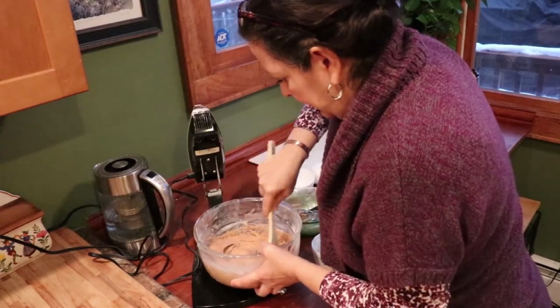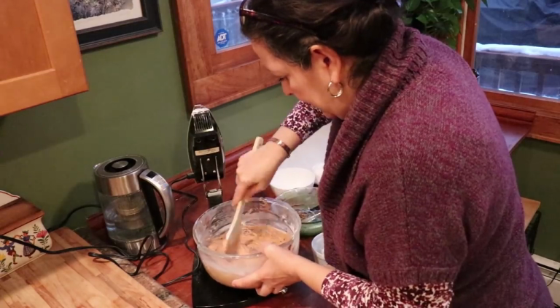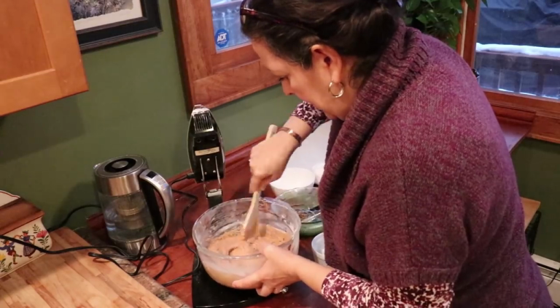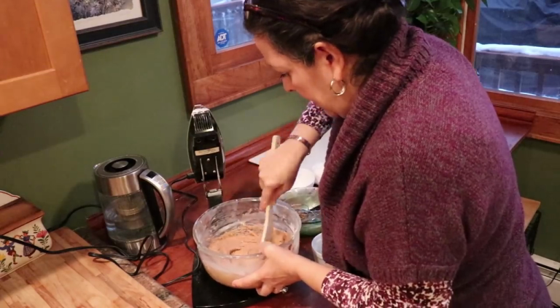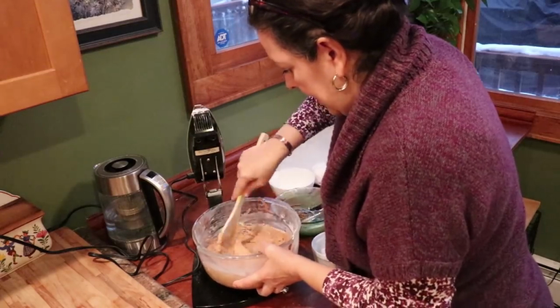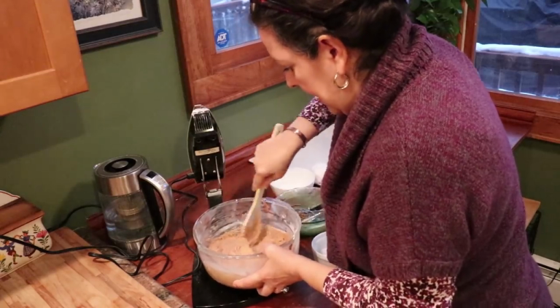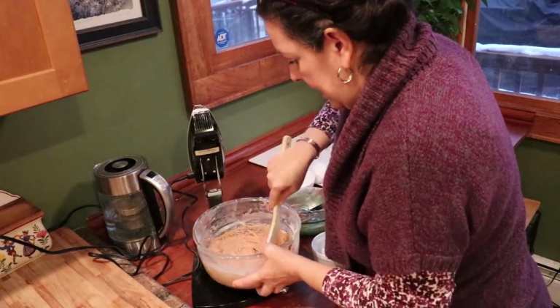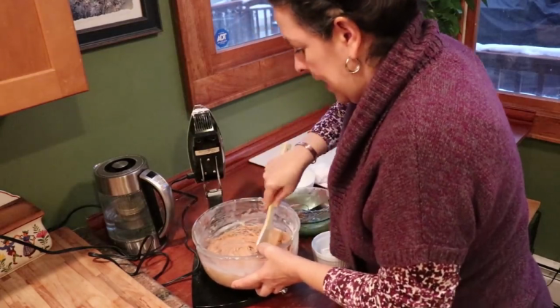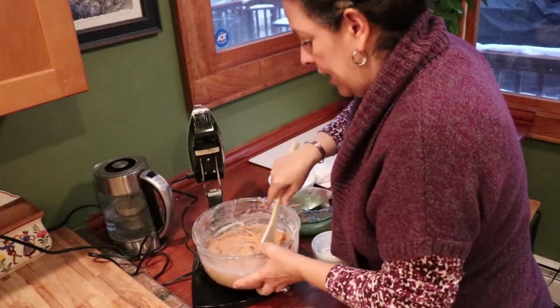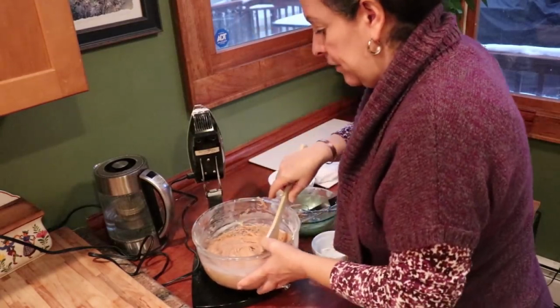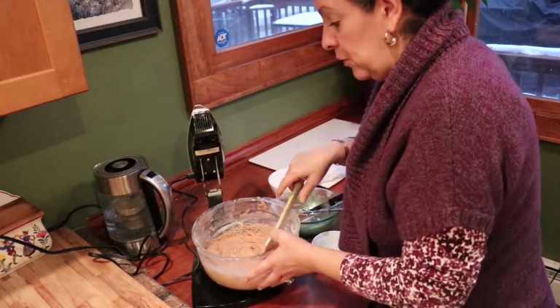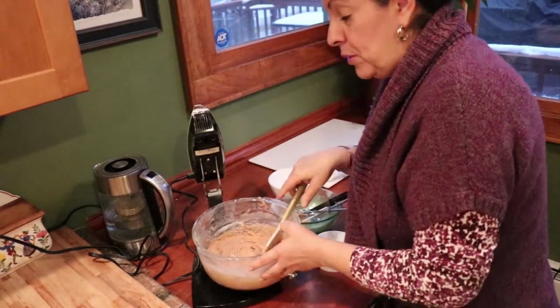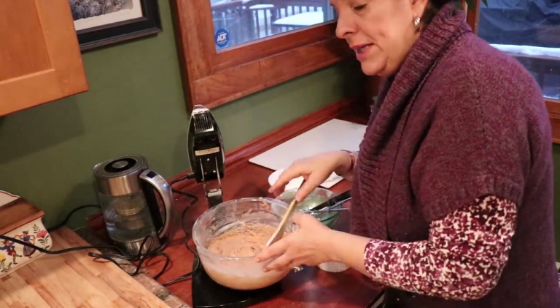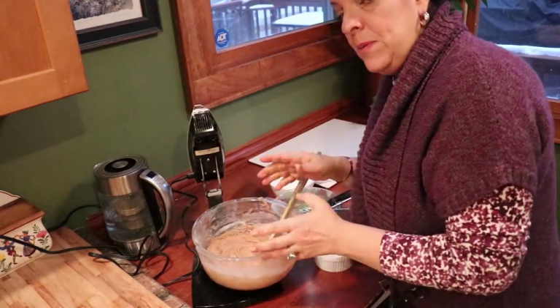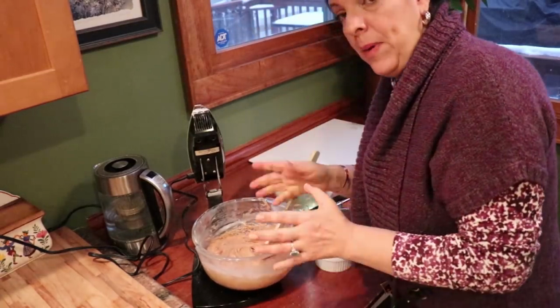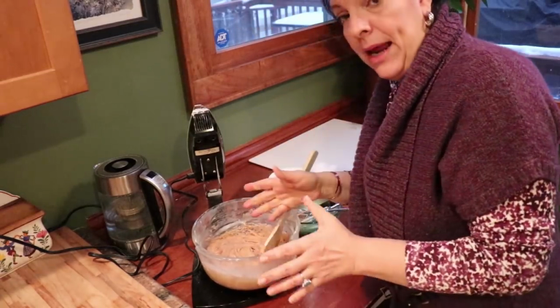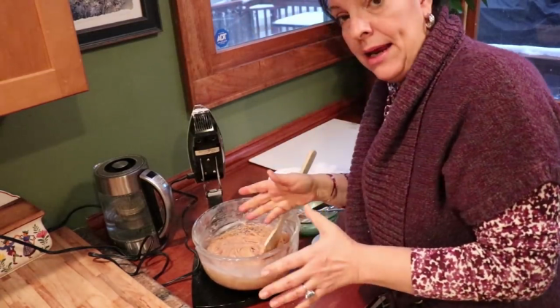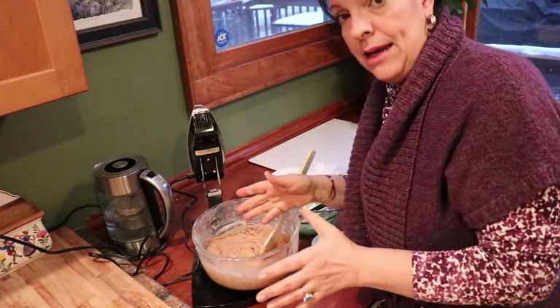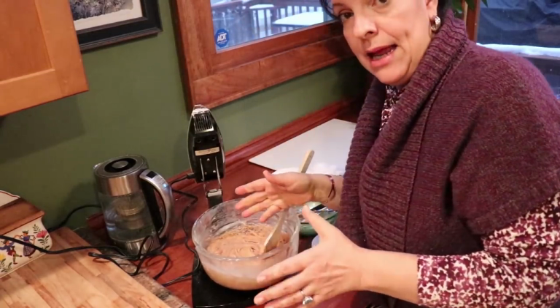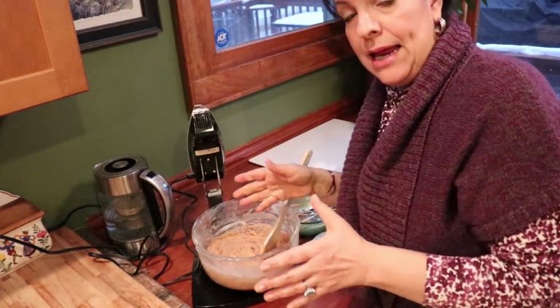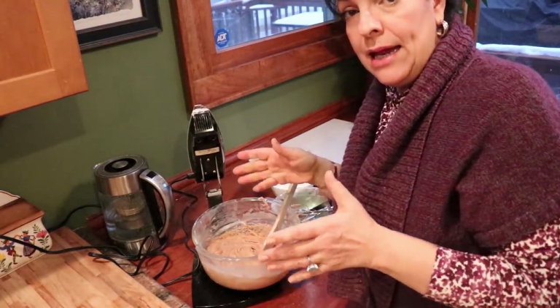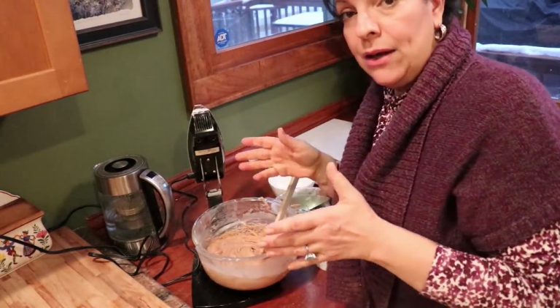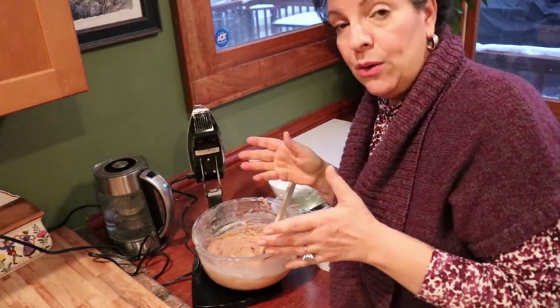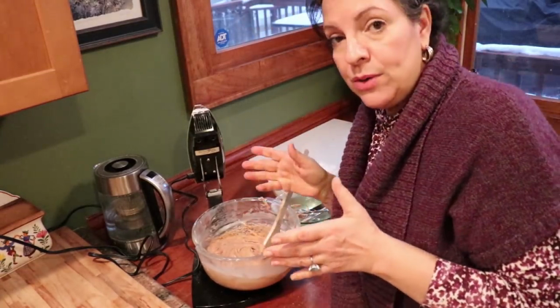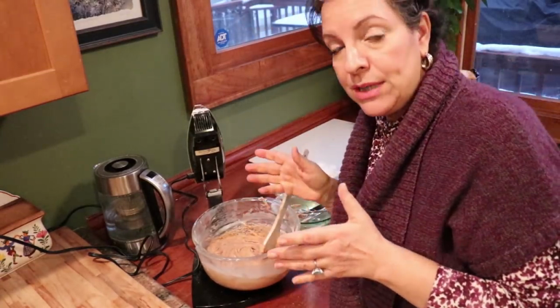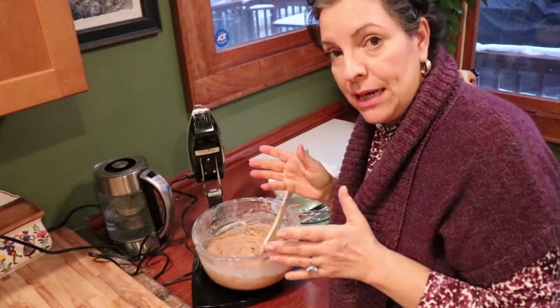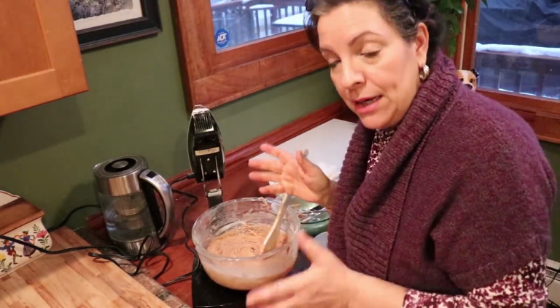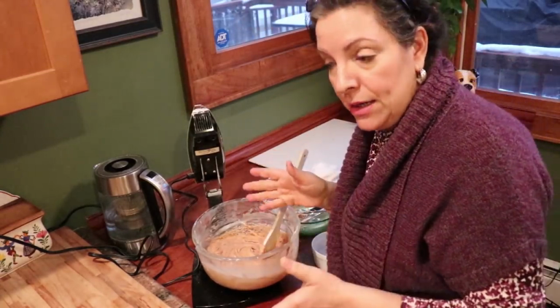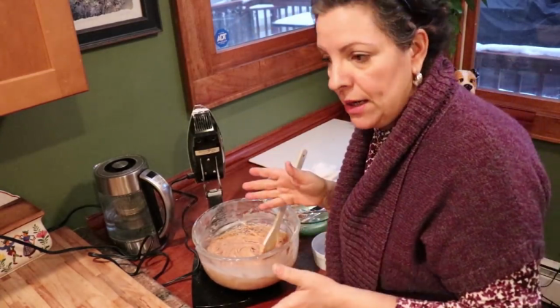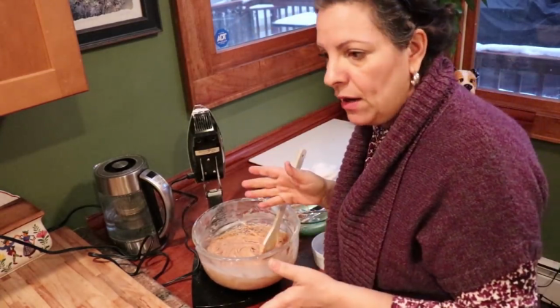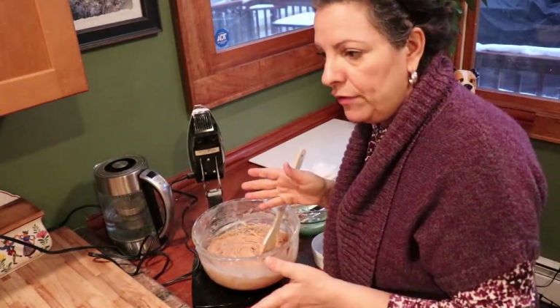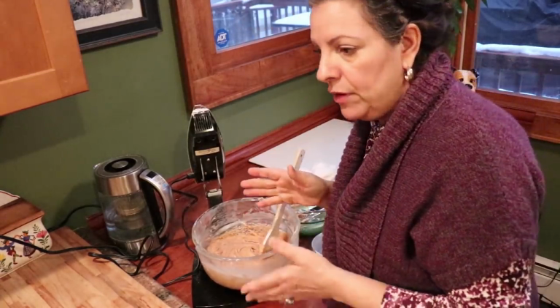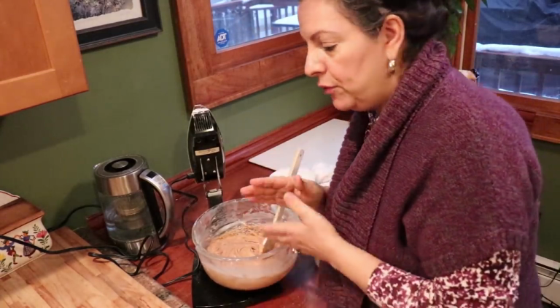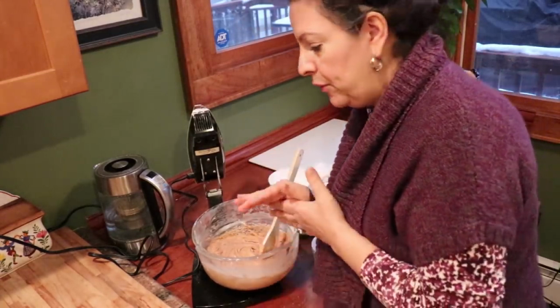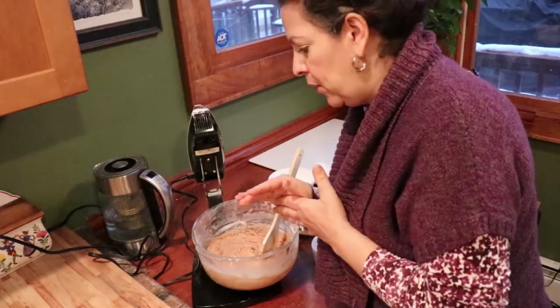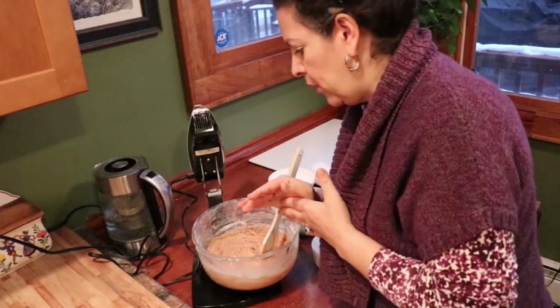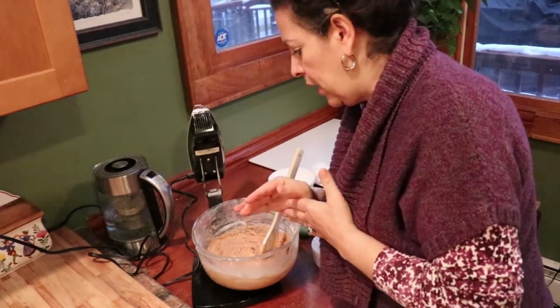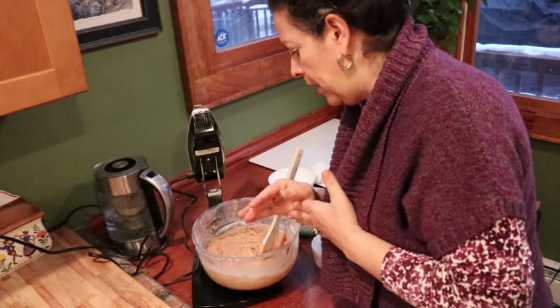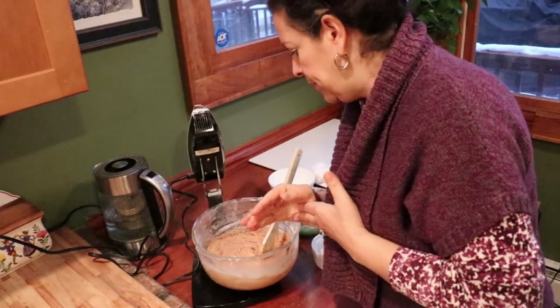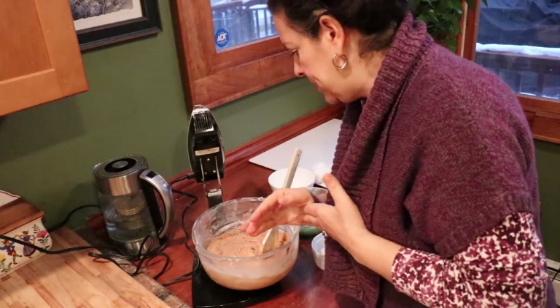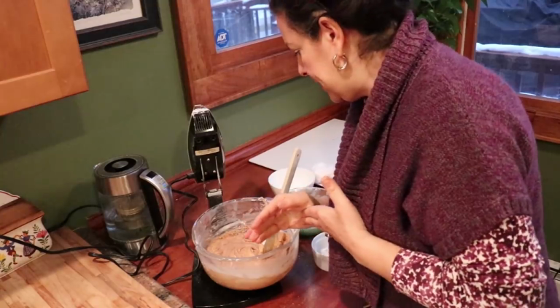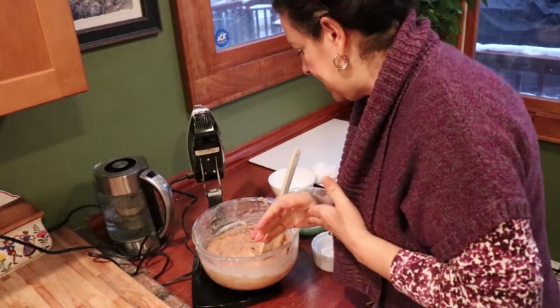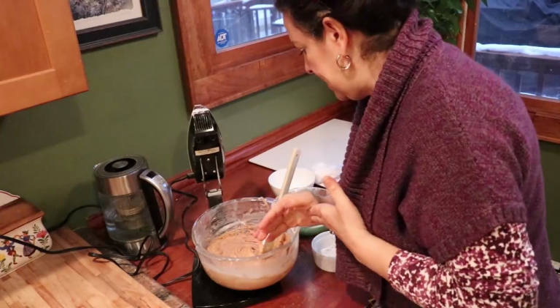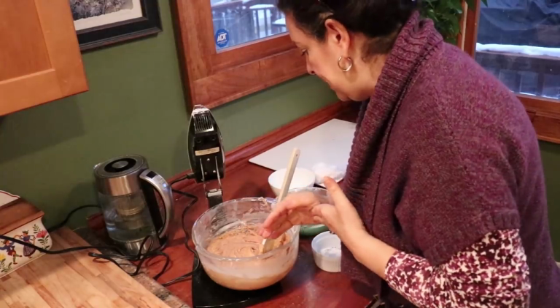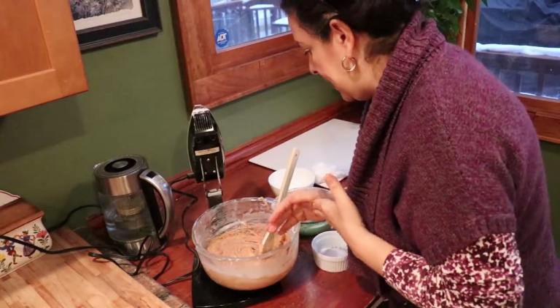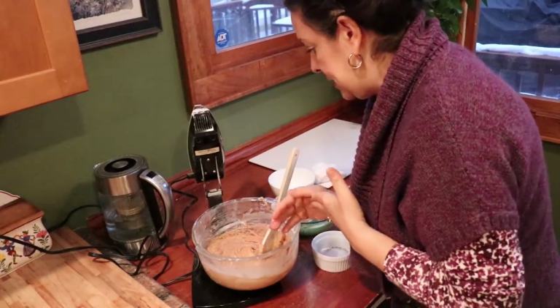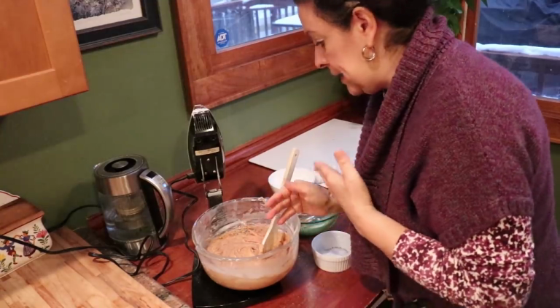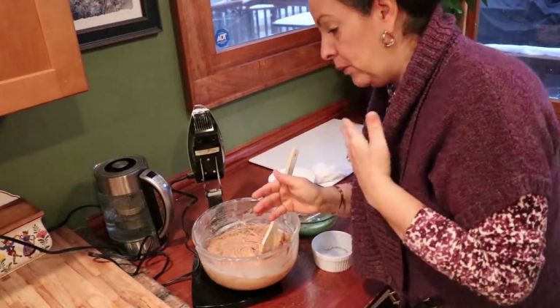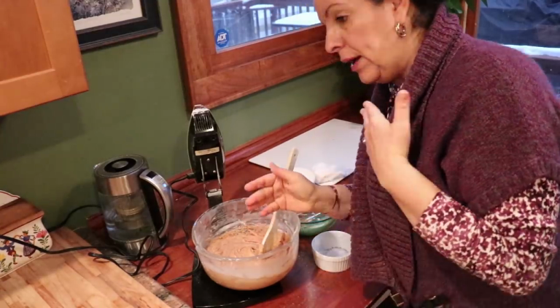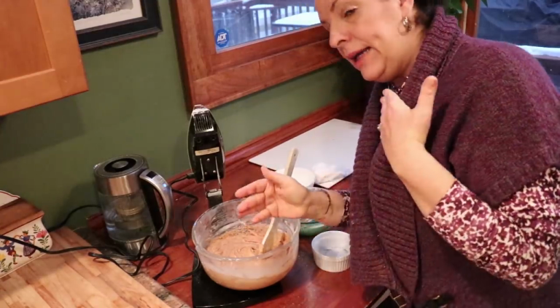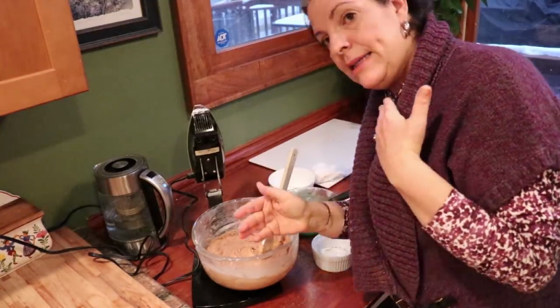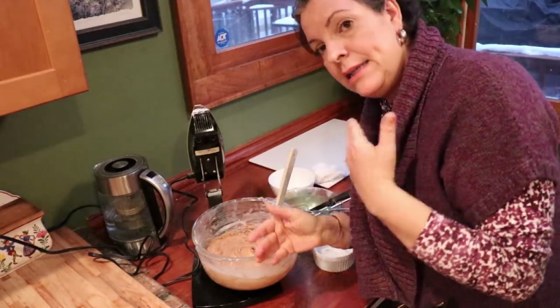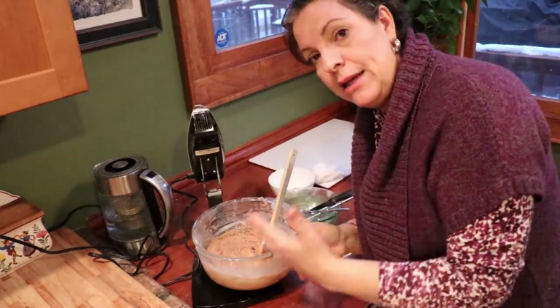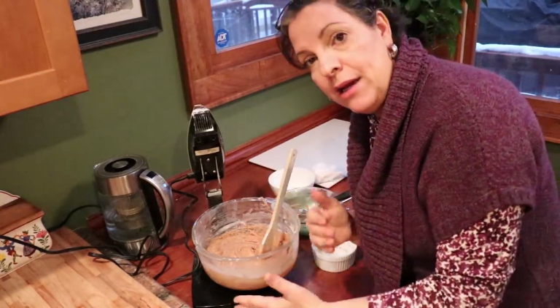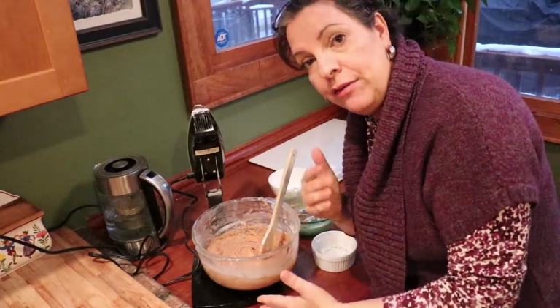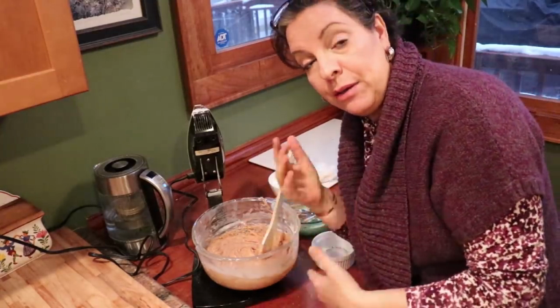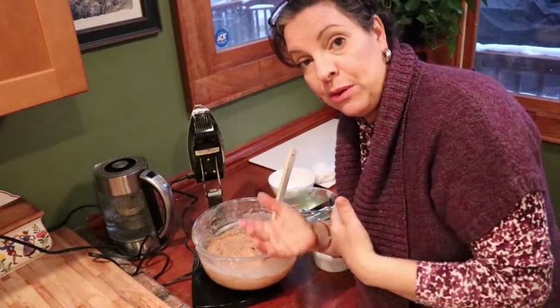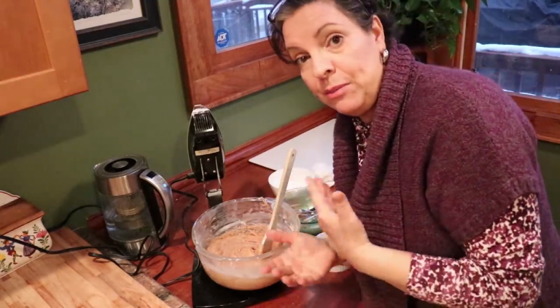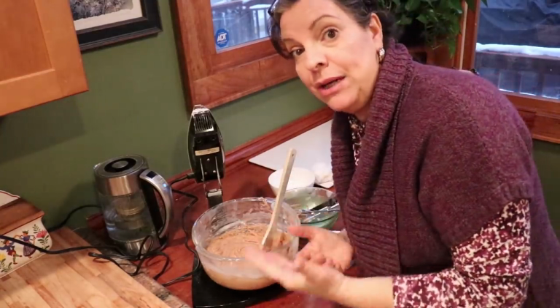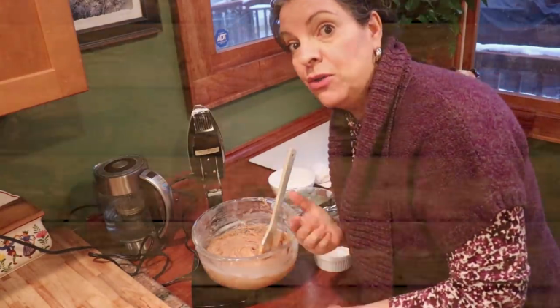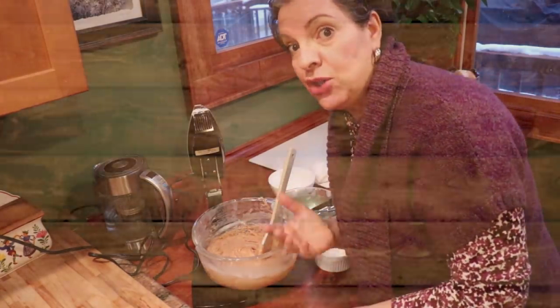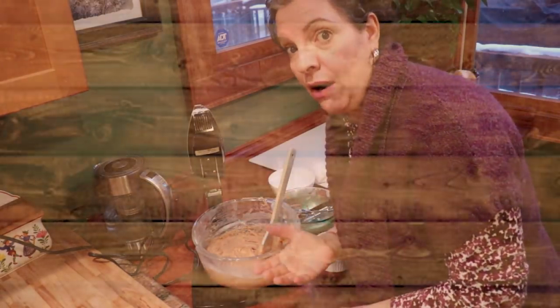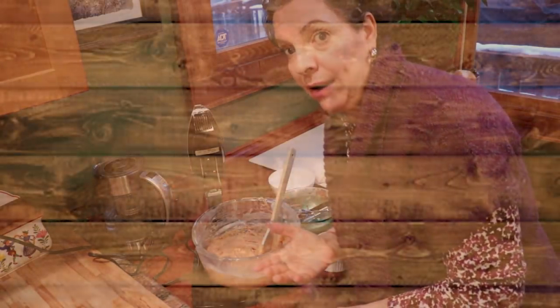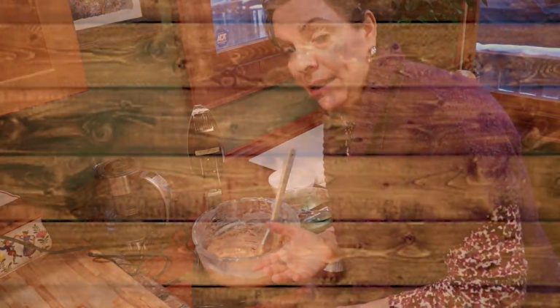All right, final stir done. Greased pan — that goes in the oven for up to 60 minutes. While that's in the oven I'm going to make the chocolate frosting.